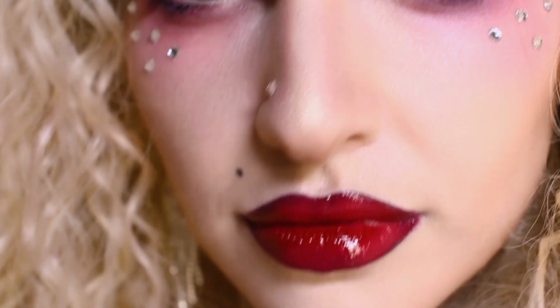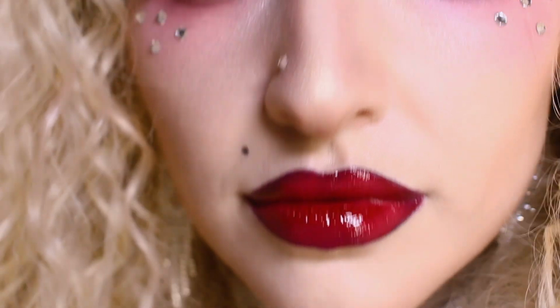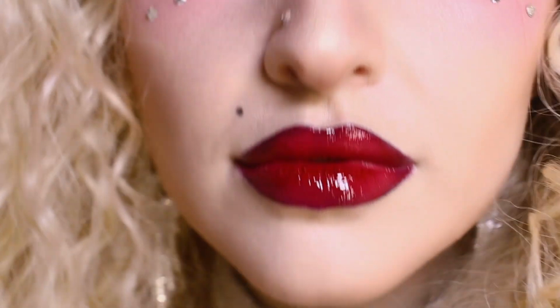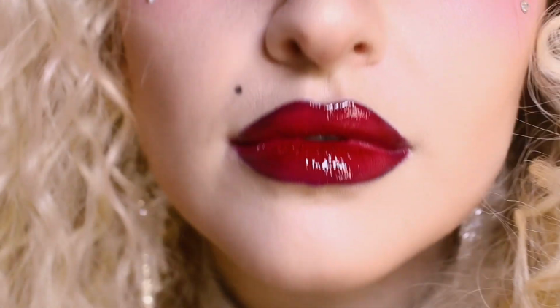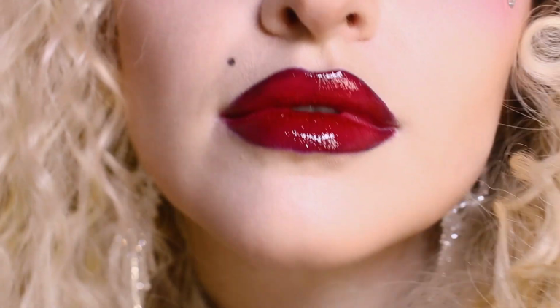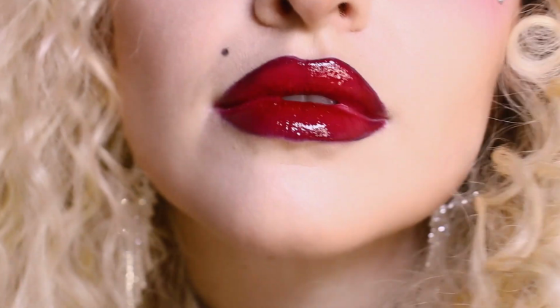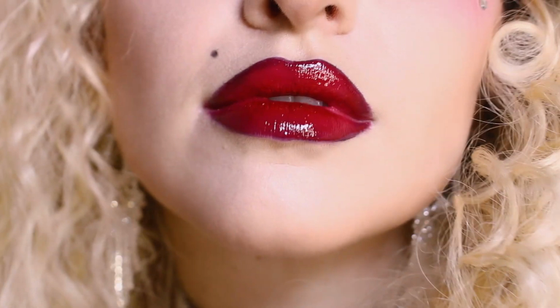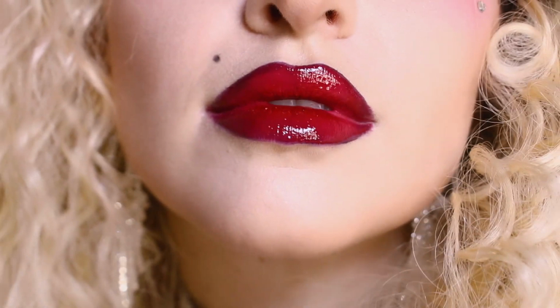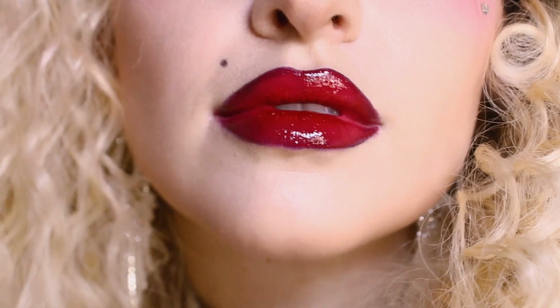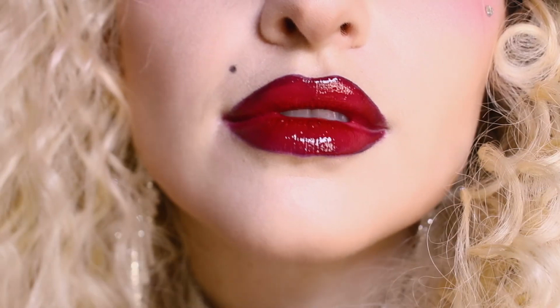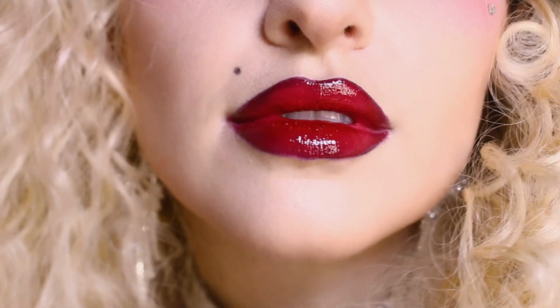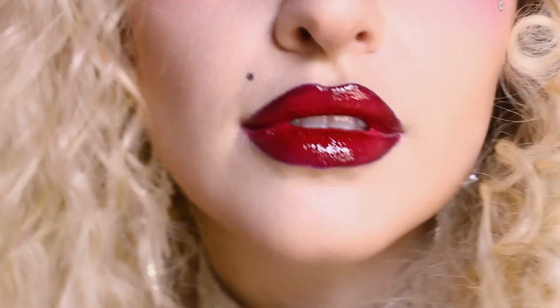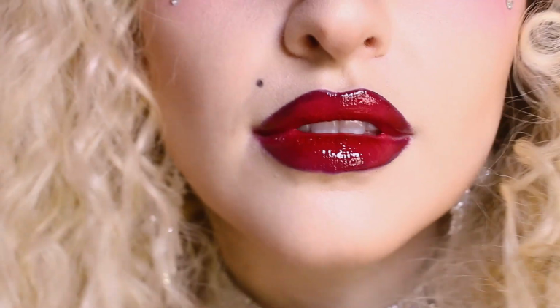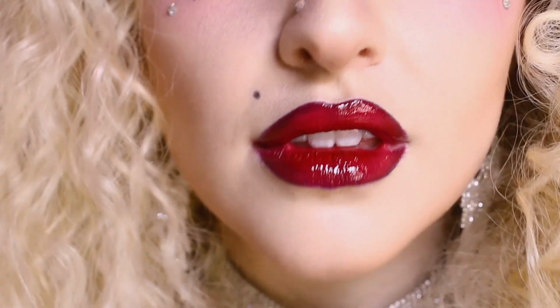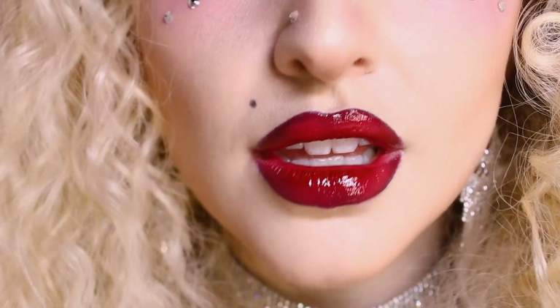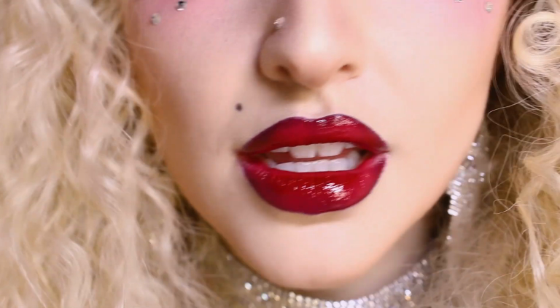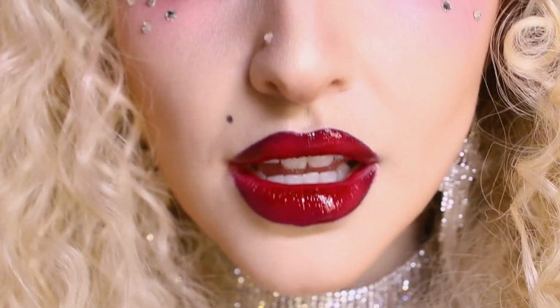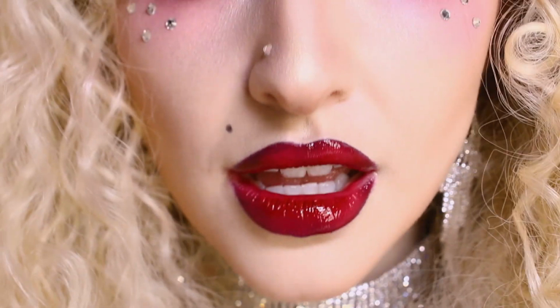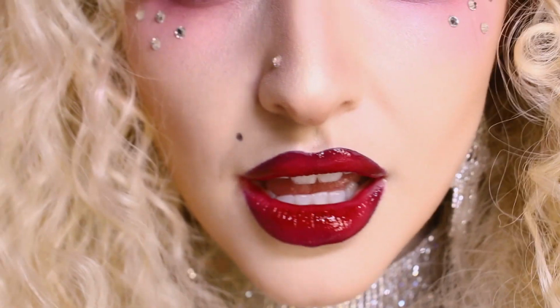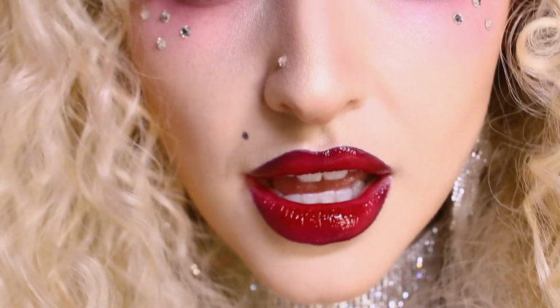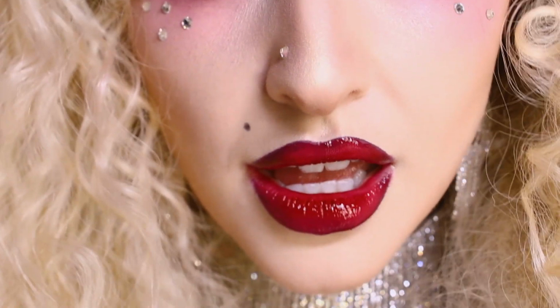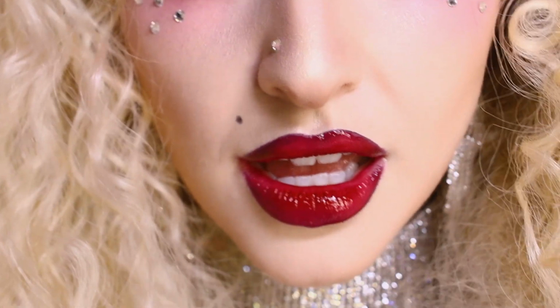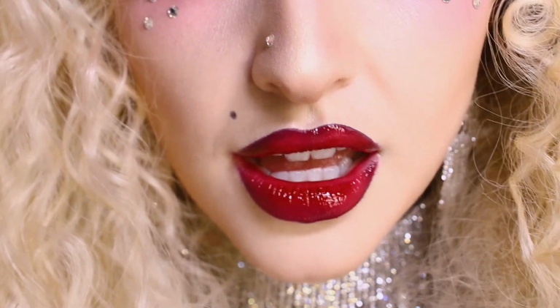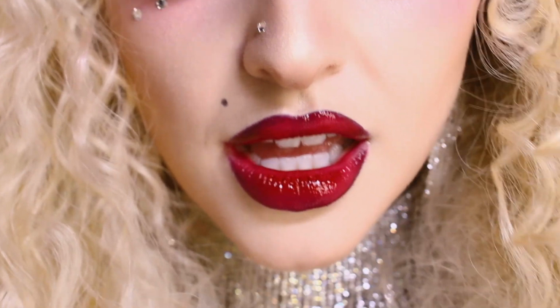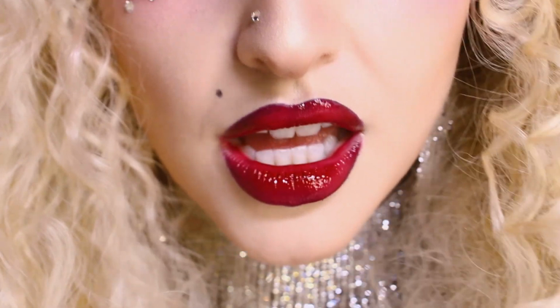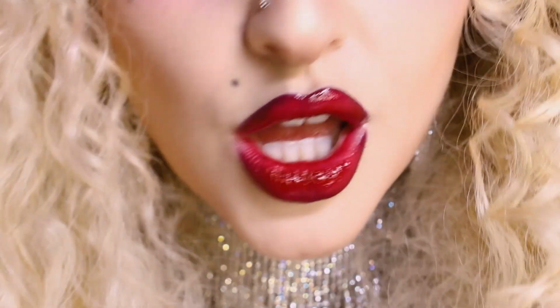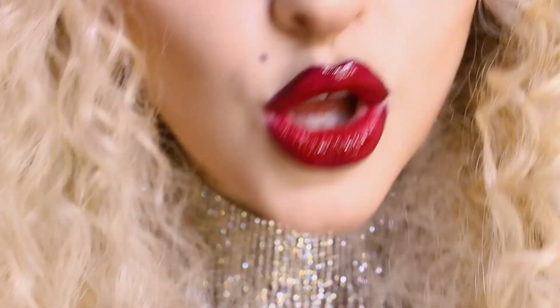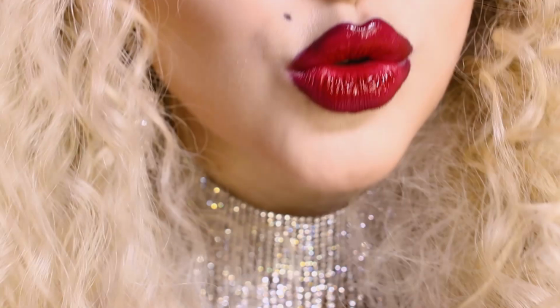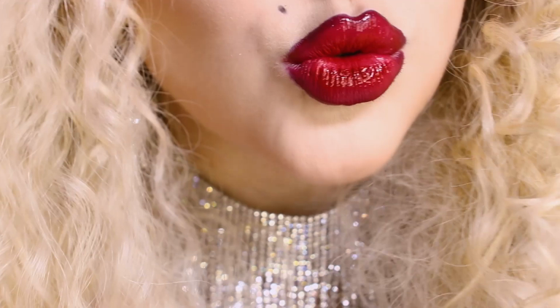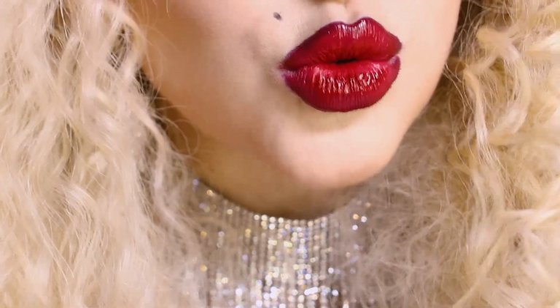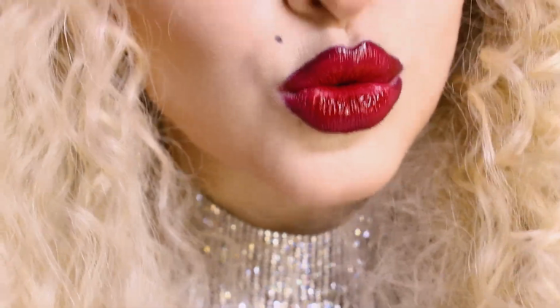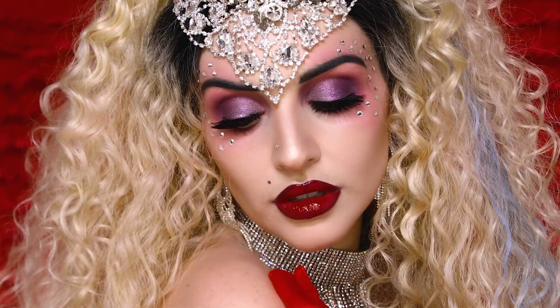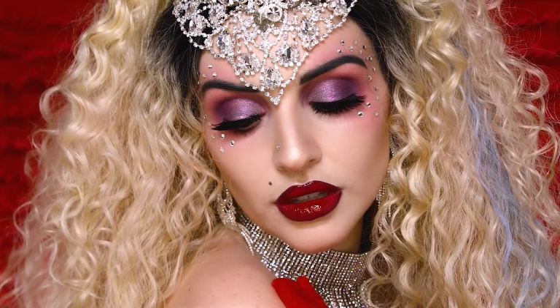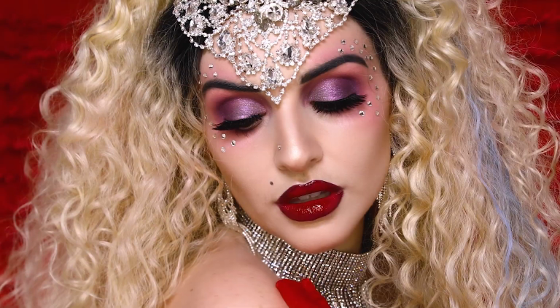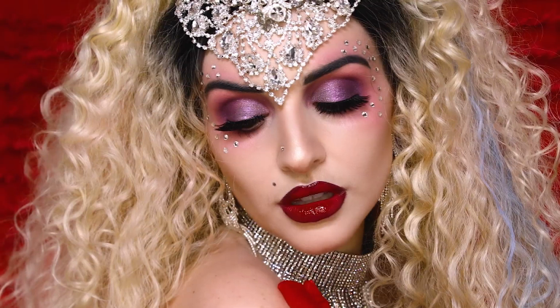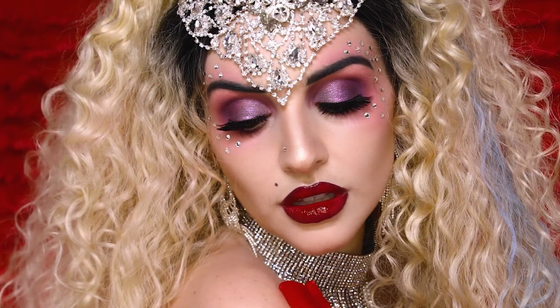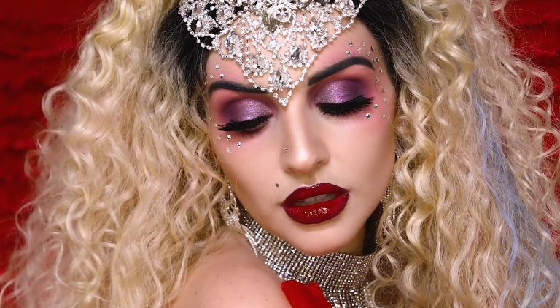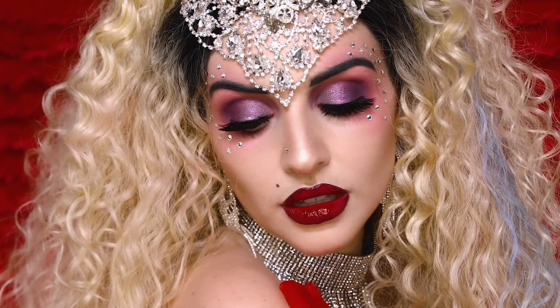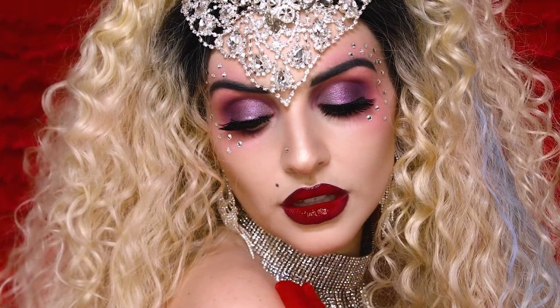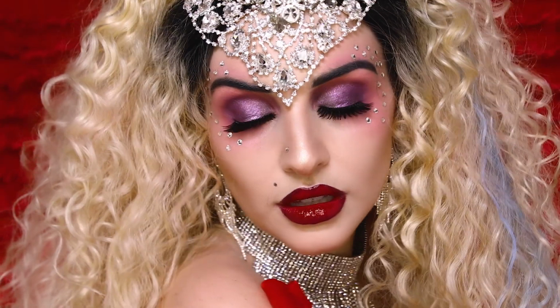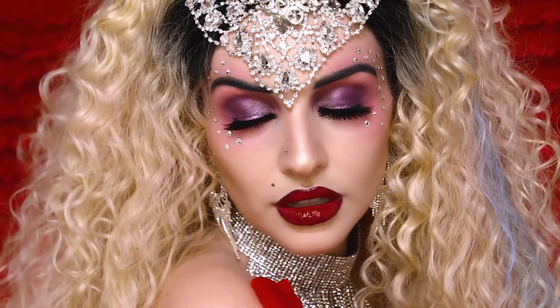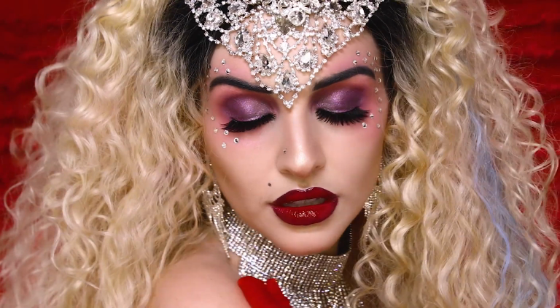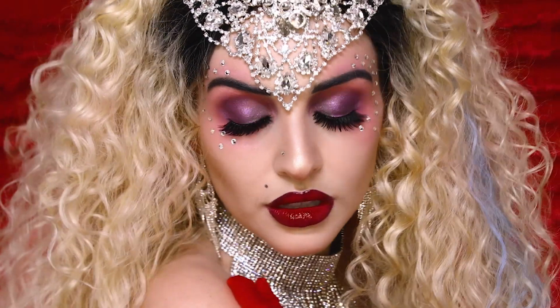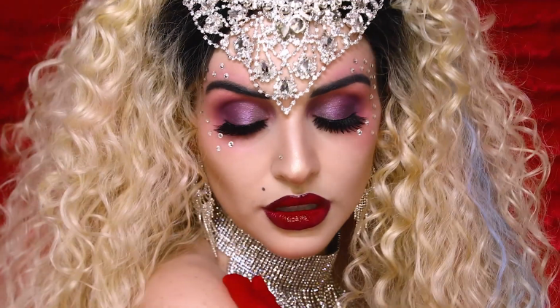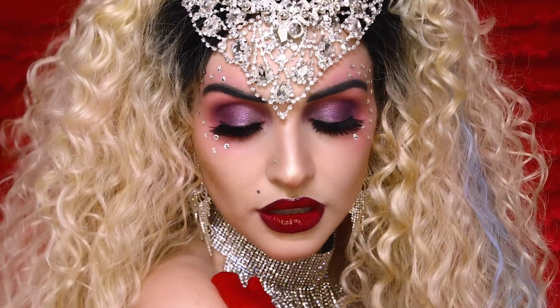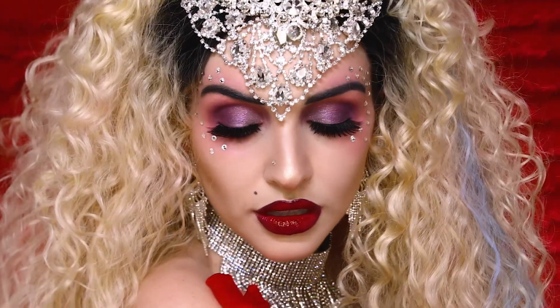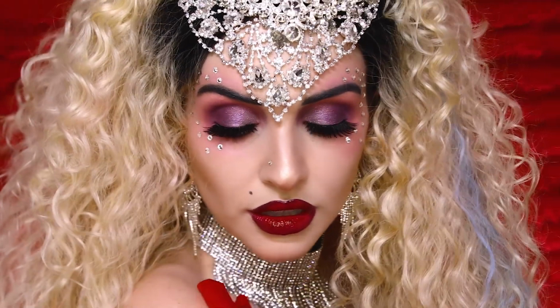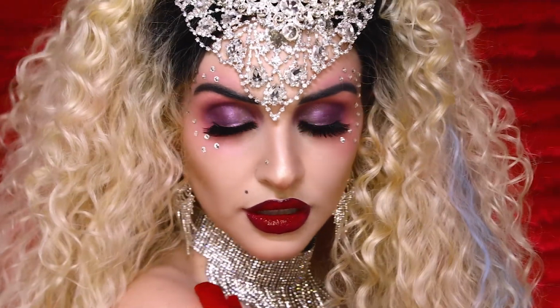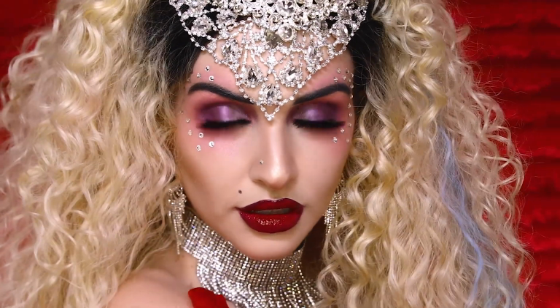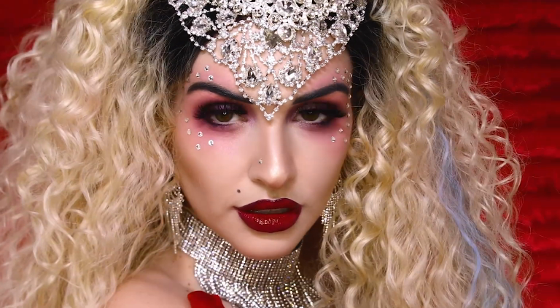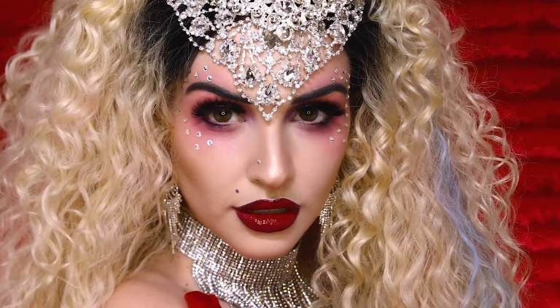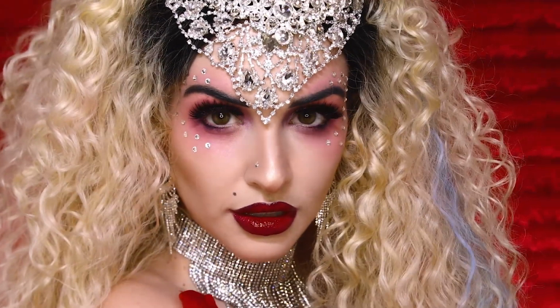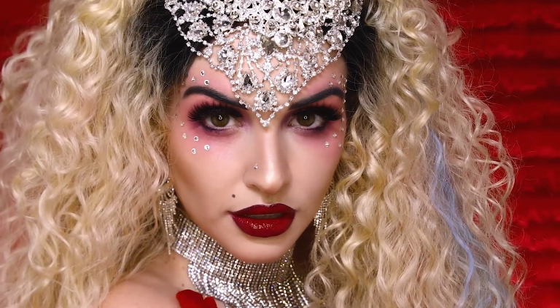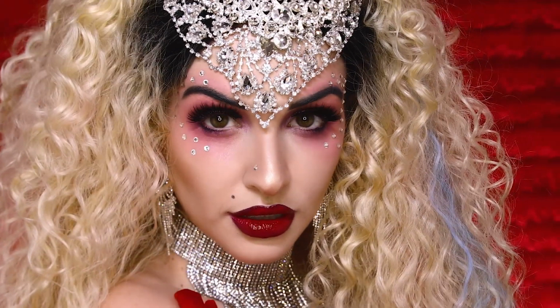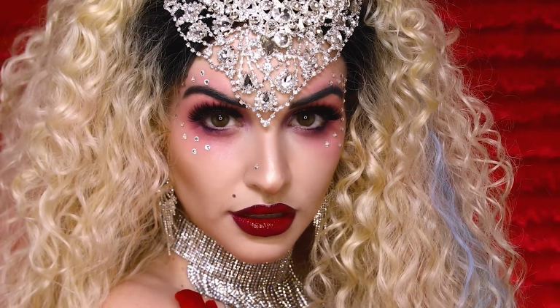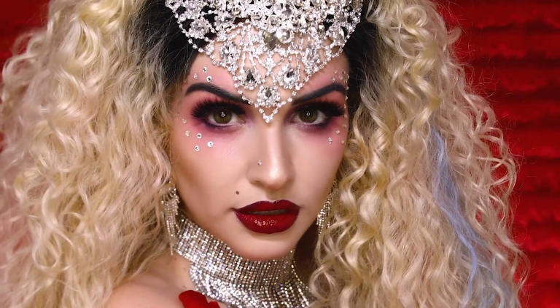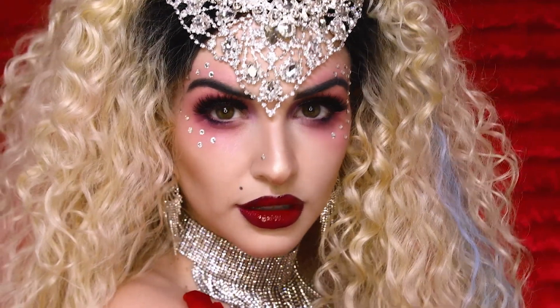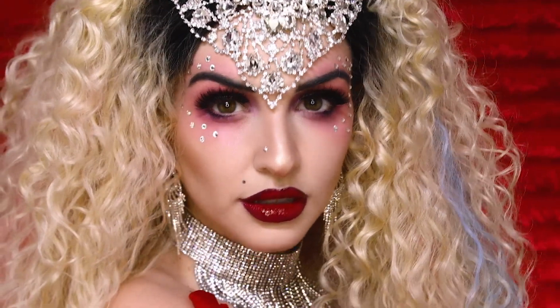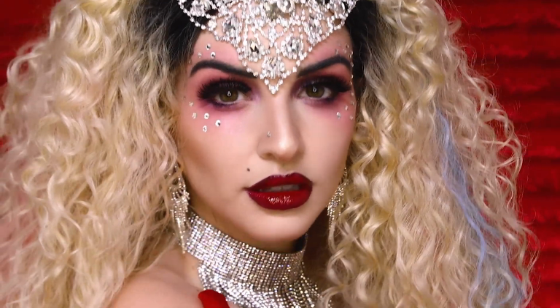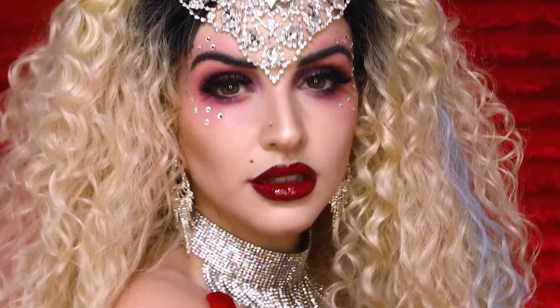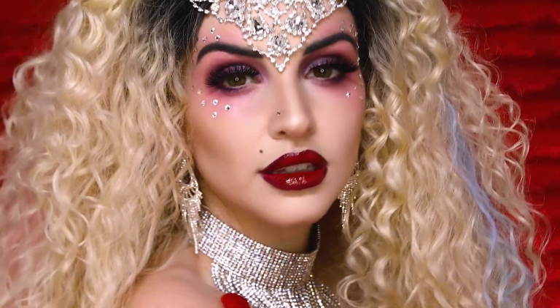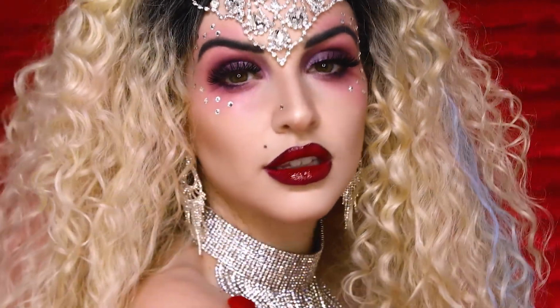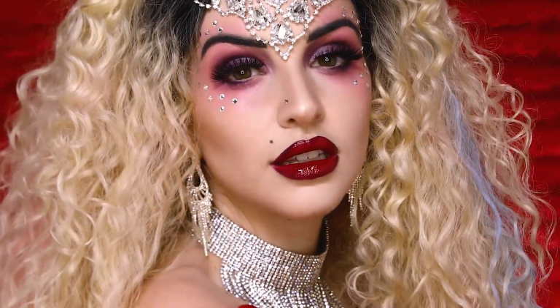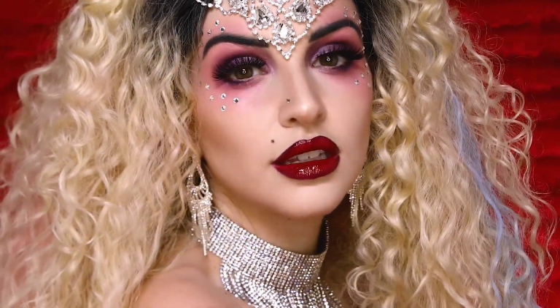What's up Tartlets! It's Jen, and today I'm going to show you how to transform into Christina Aguilera from the Lady Marmalade music video.